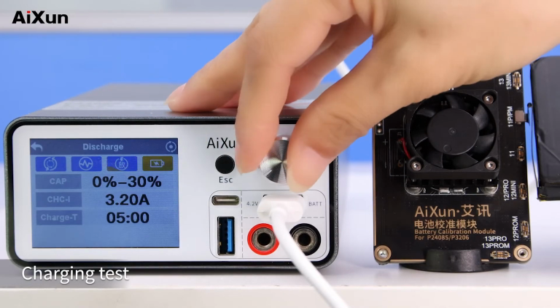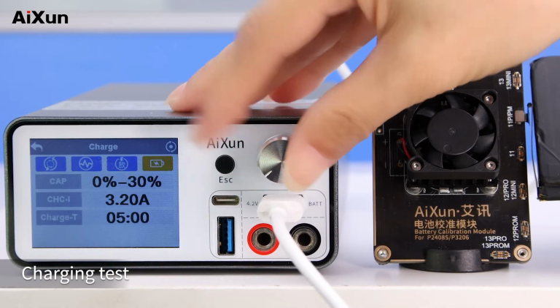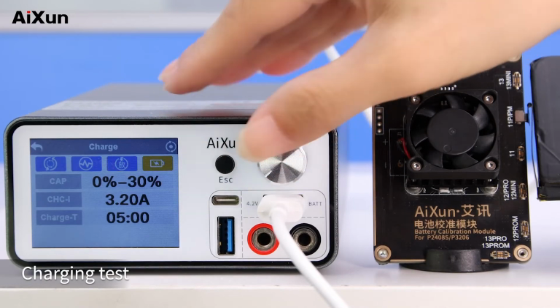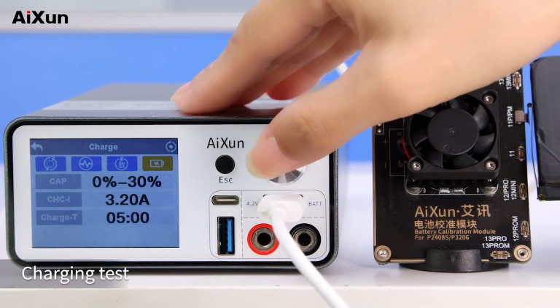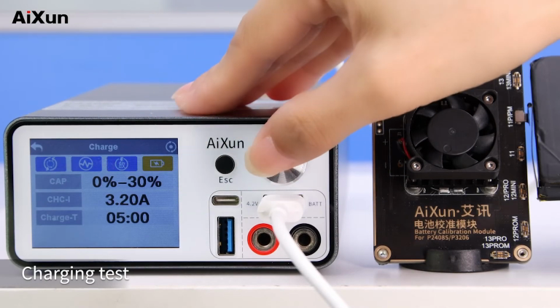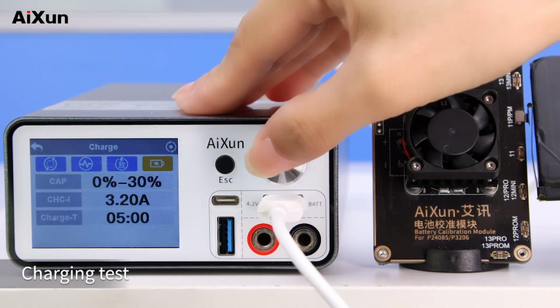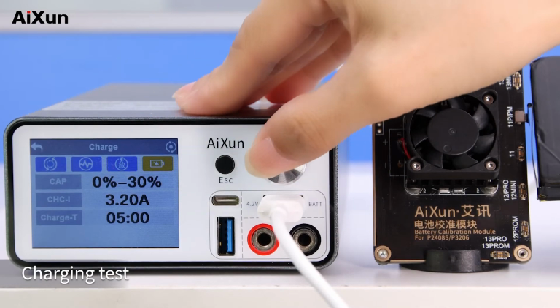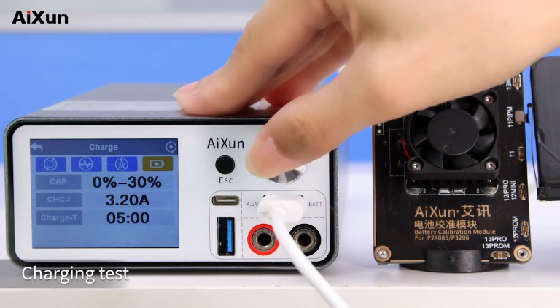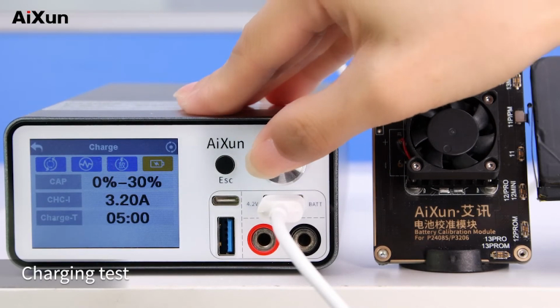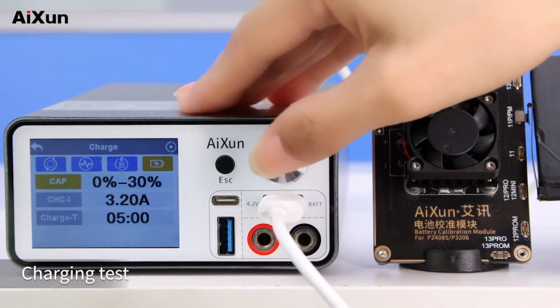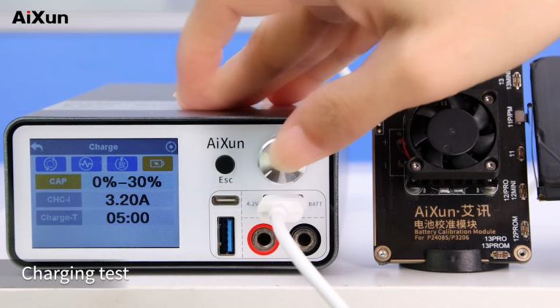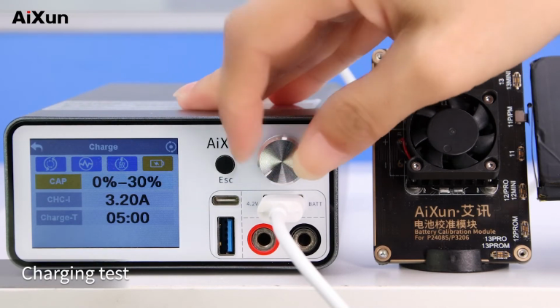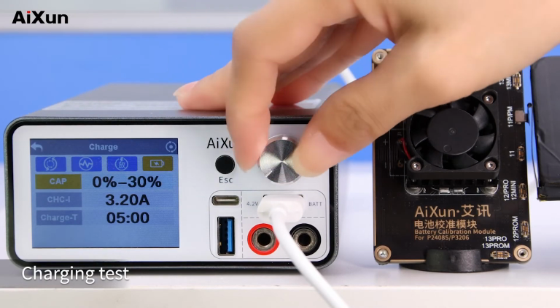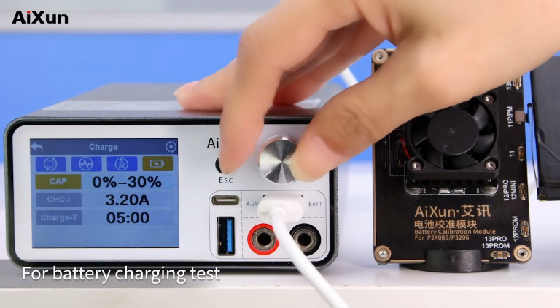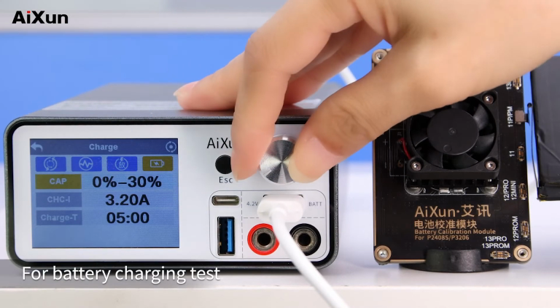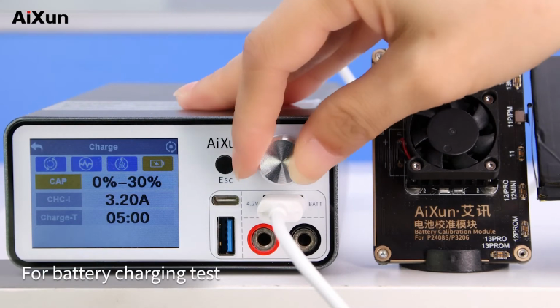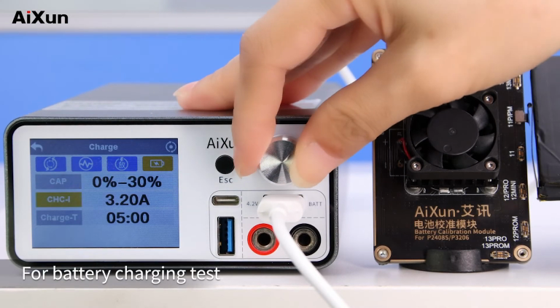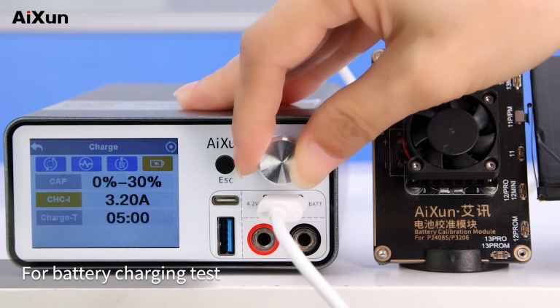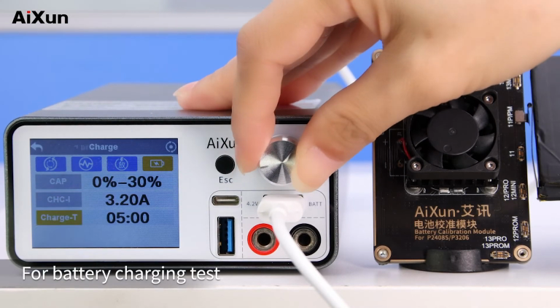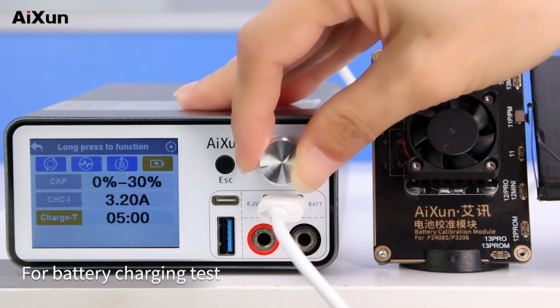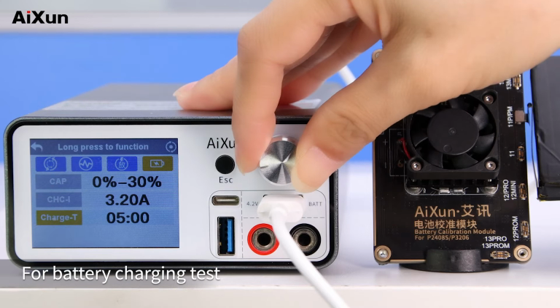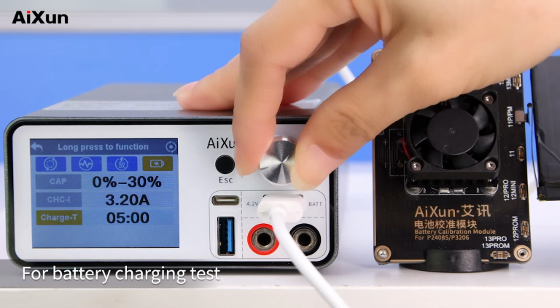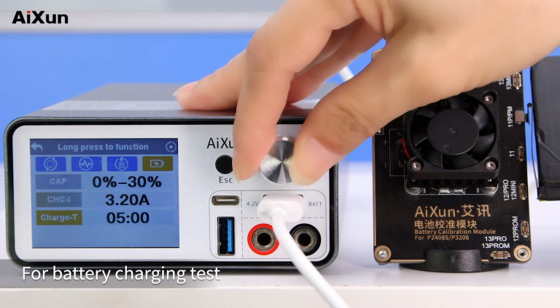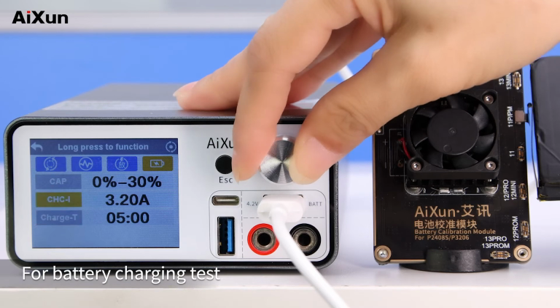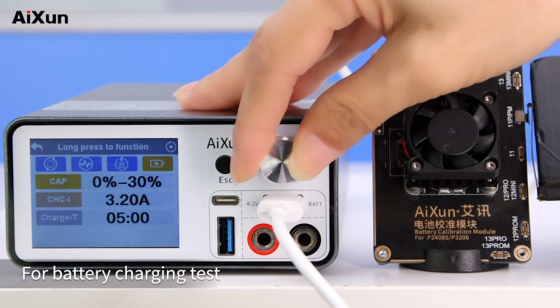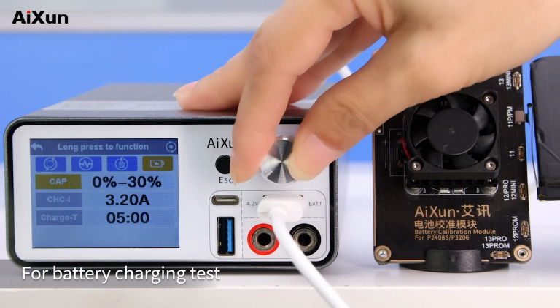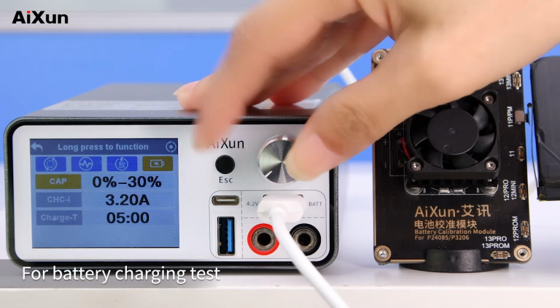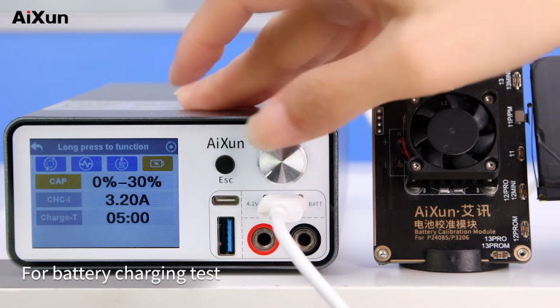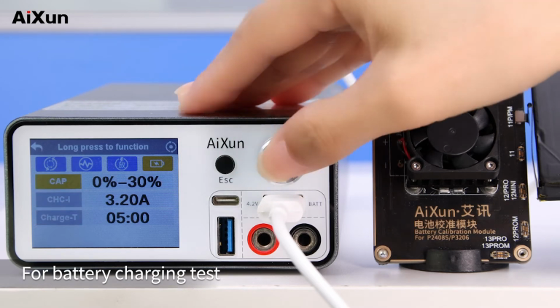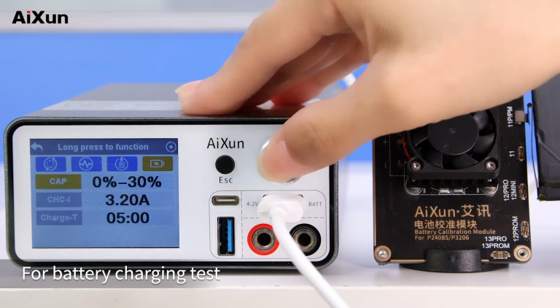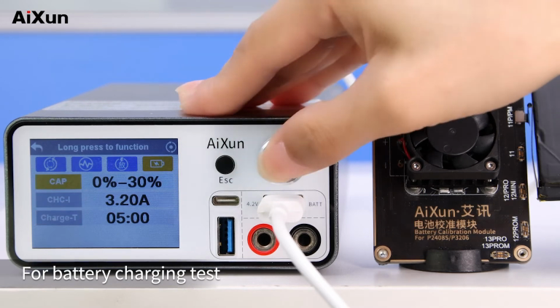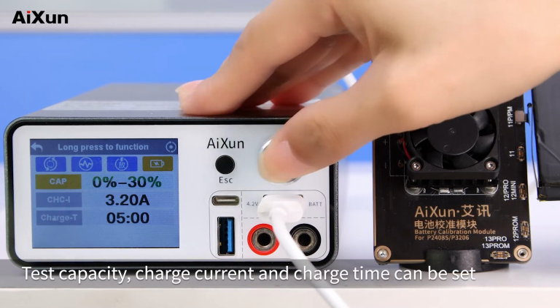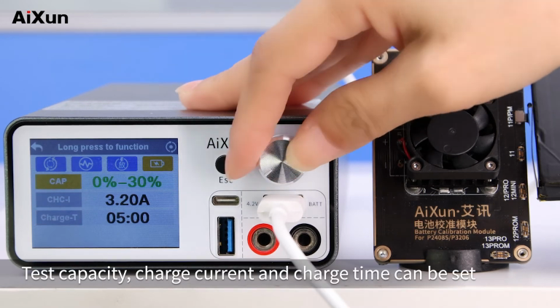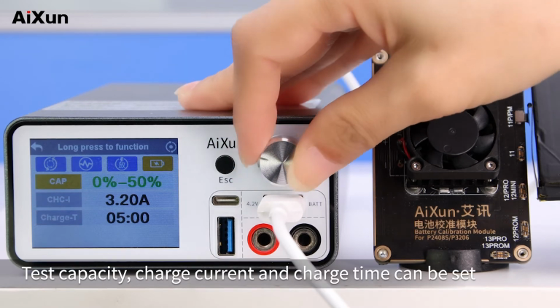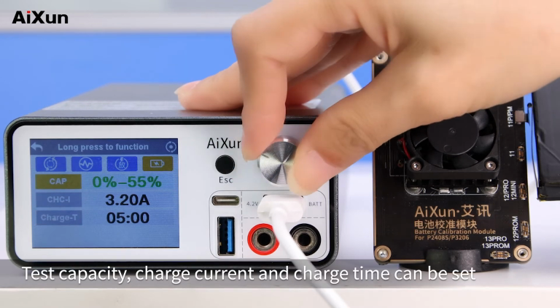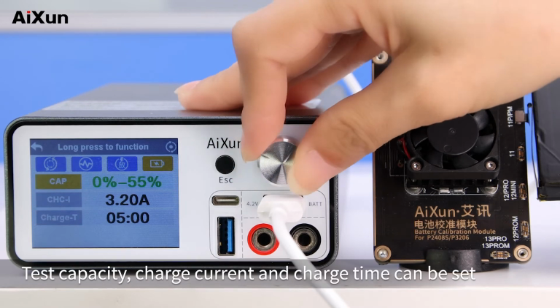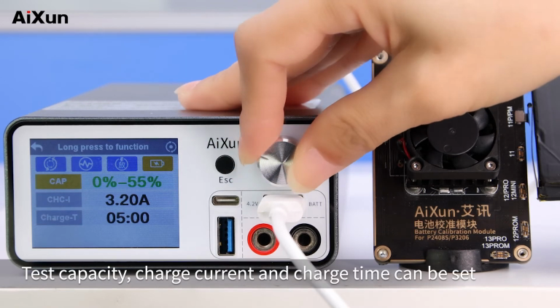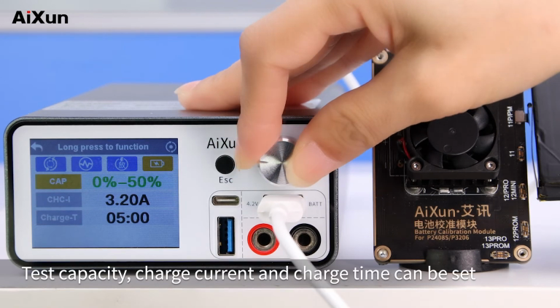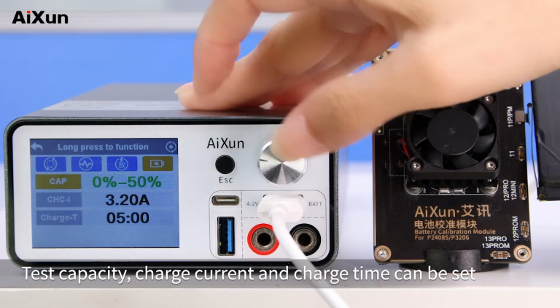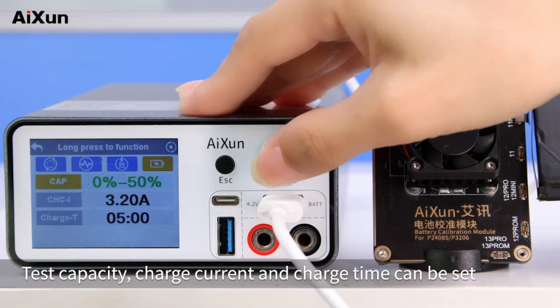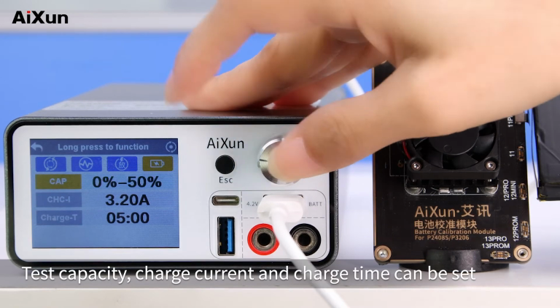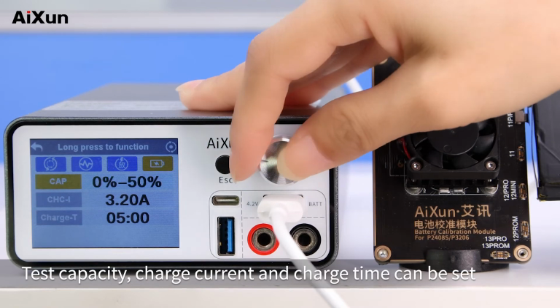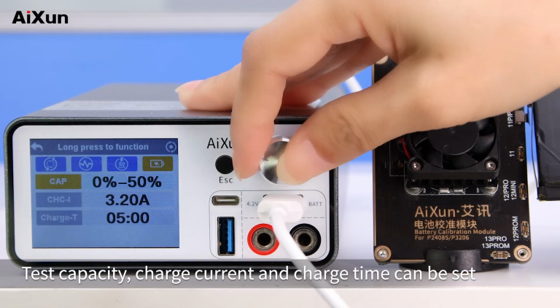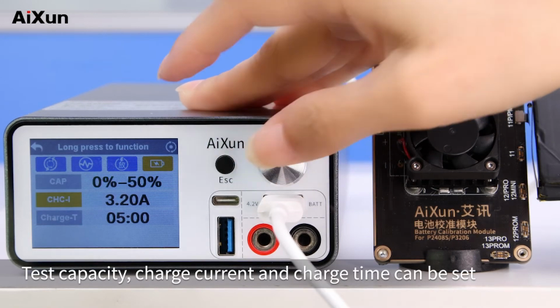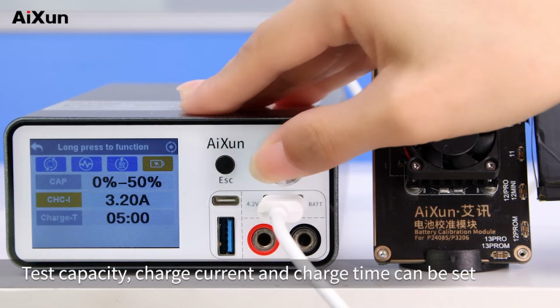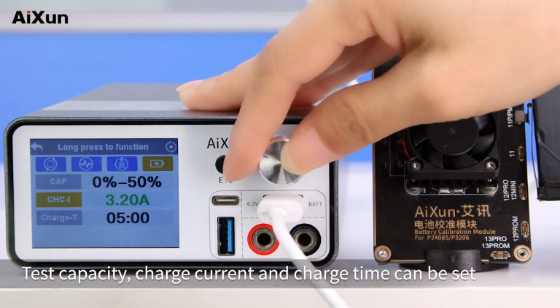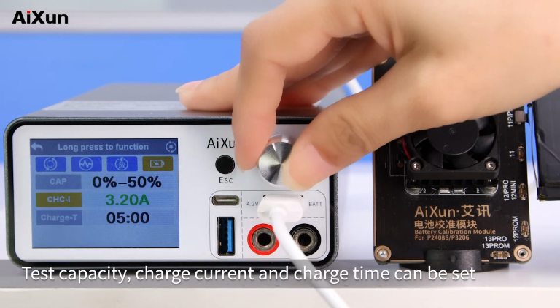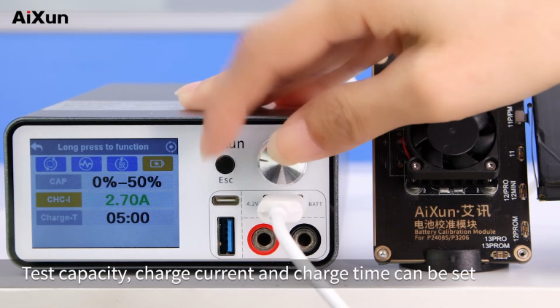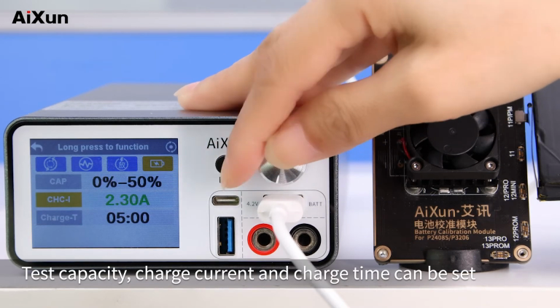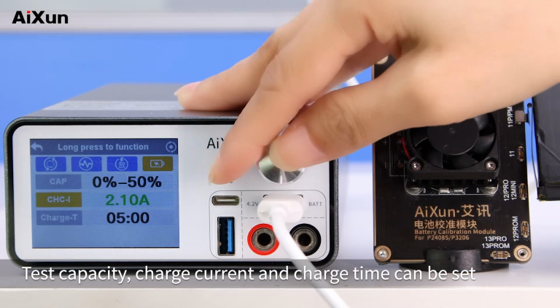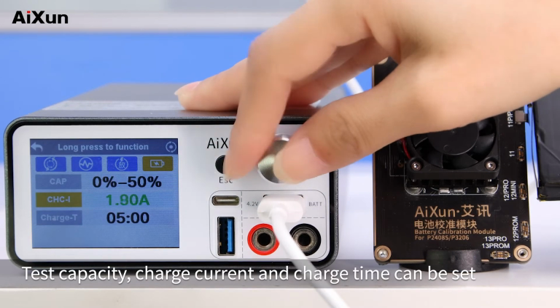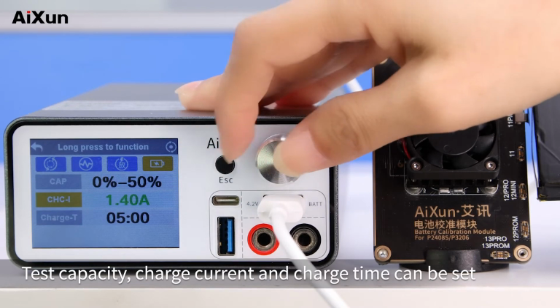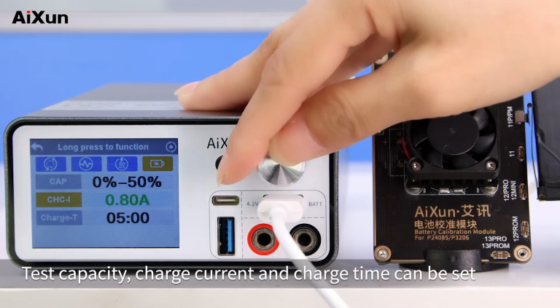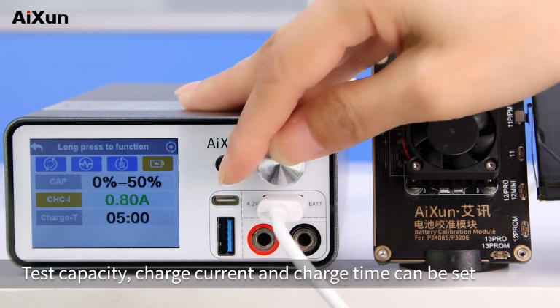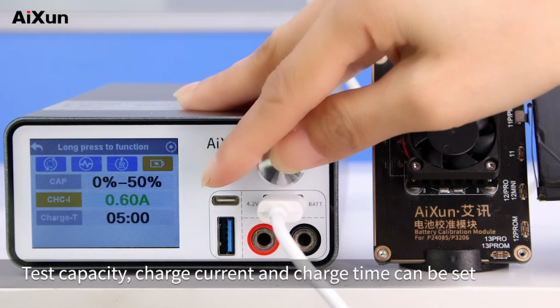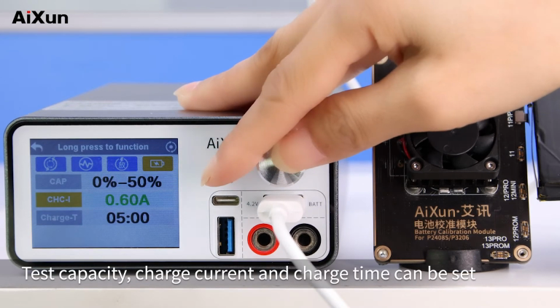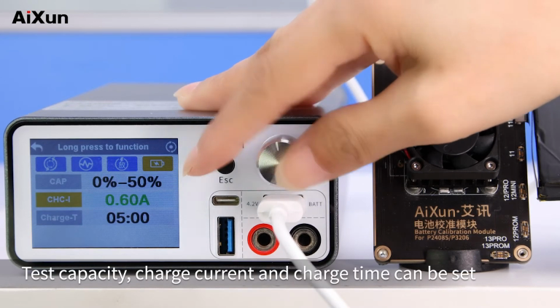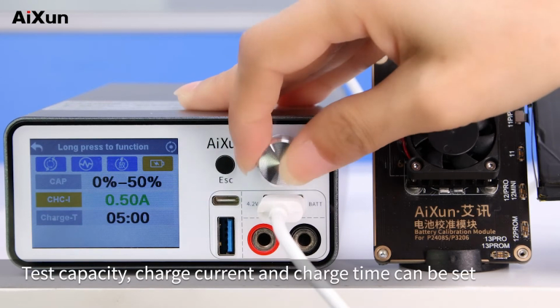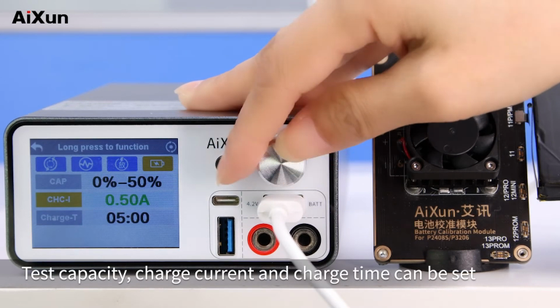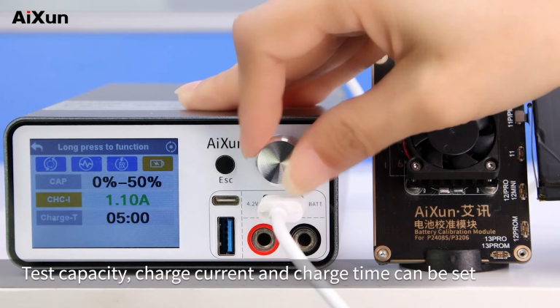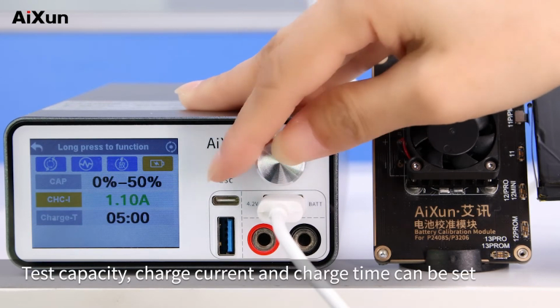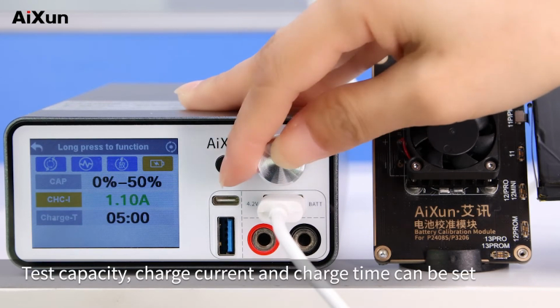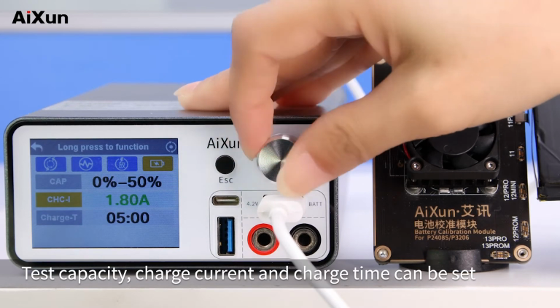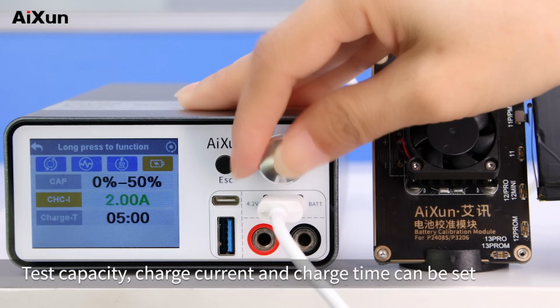Charging test. For battery charging test, test capacity, charge current, and charge time can be set.